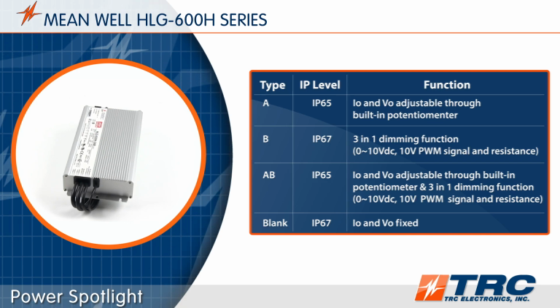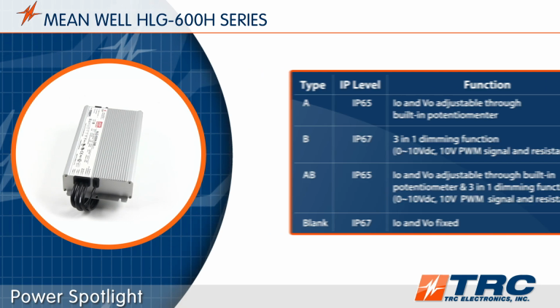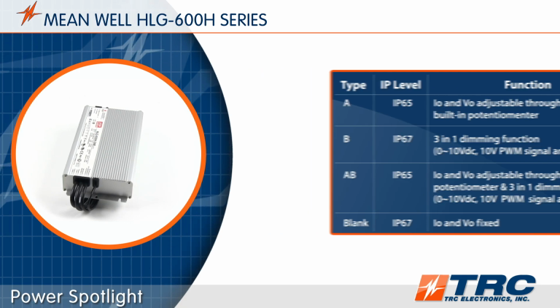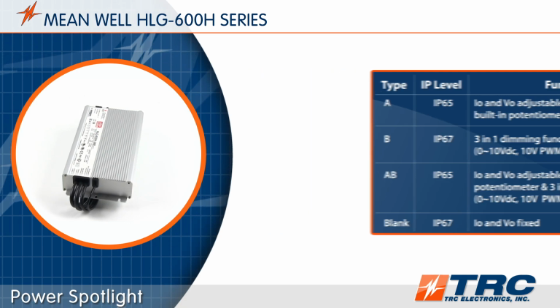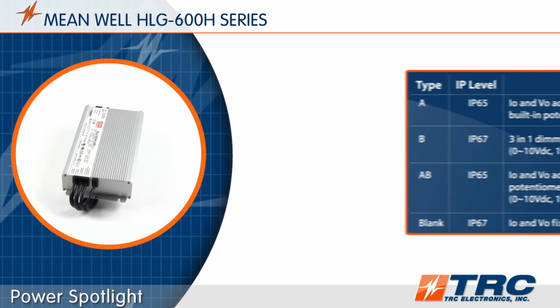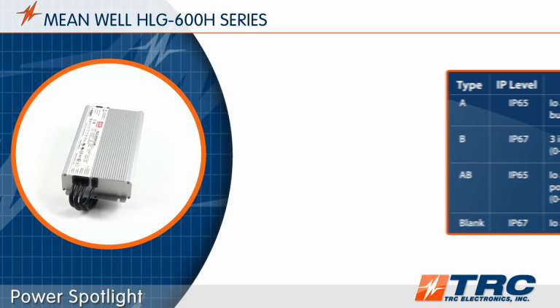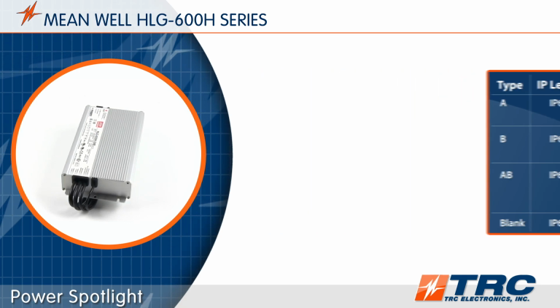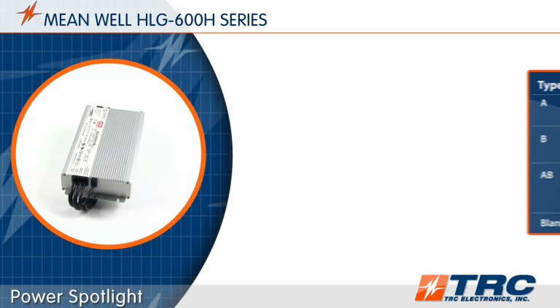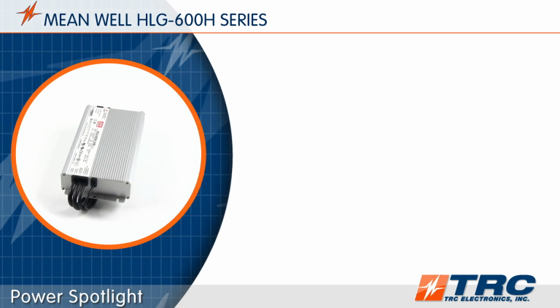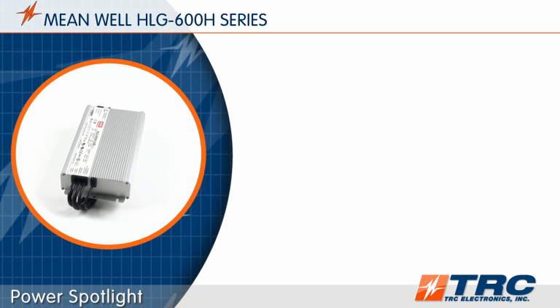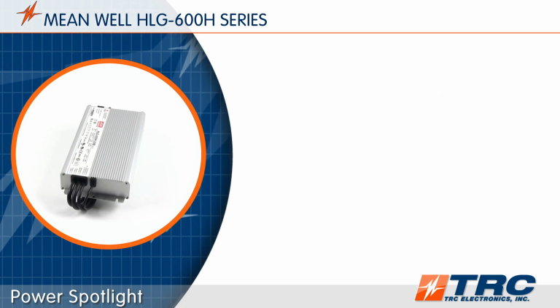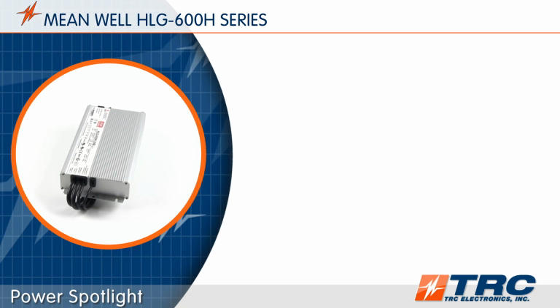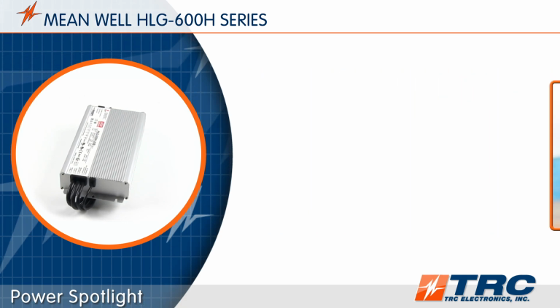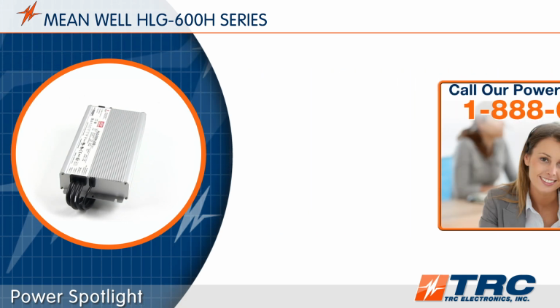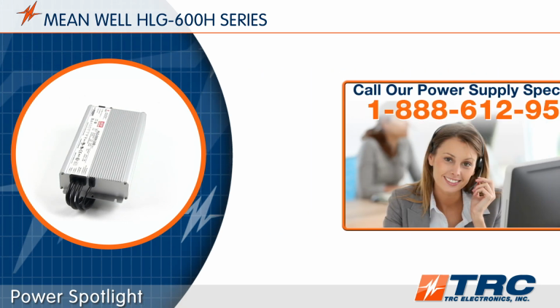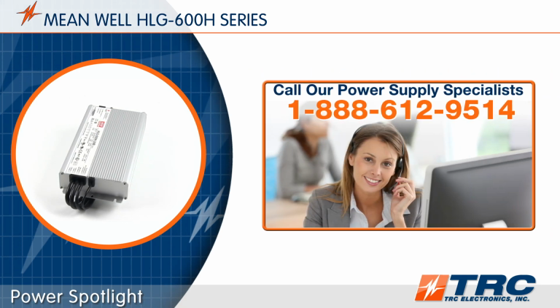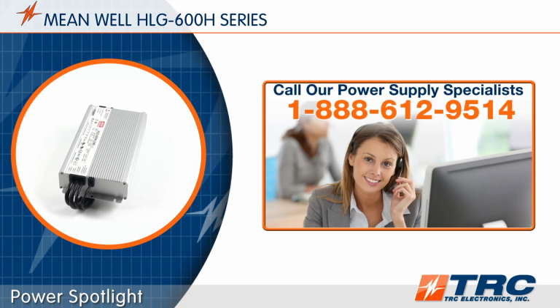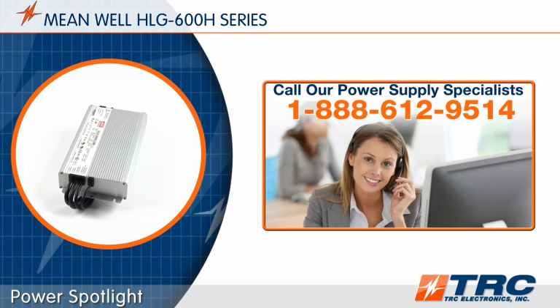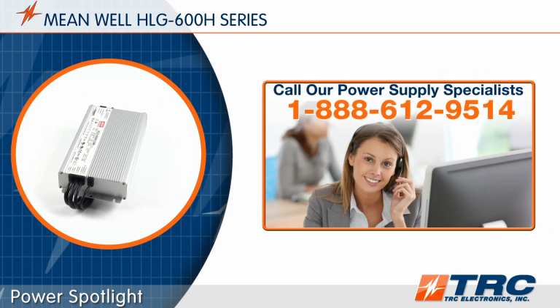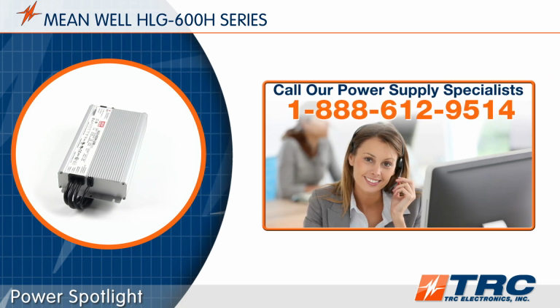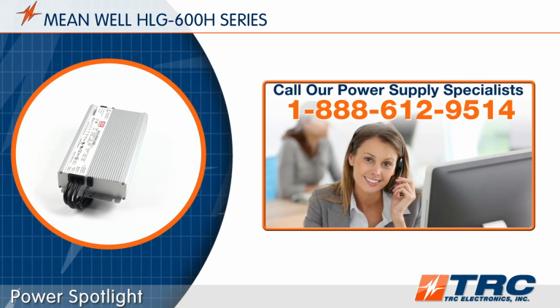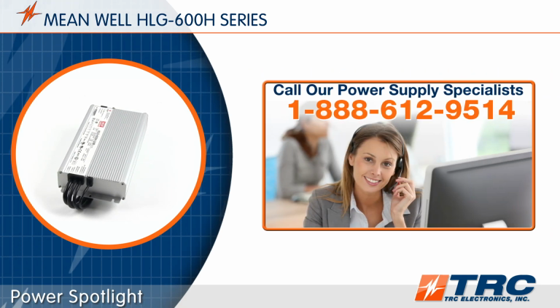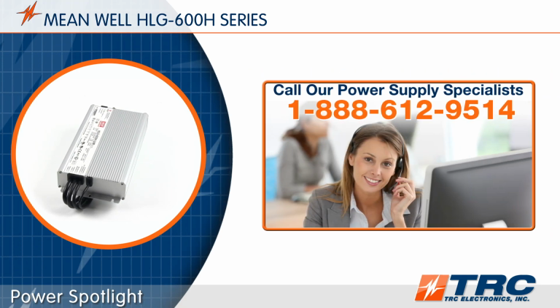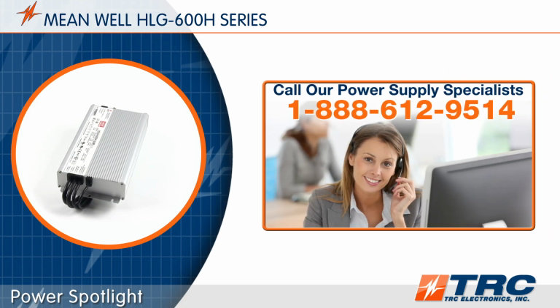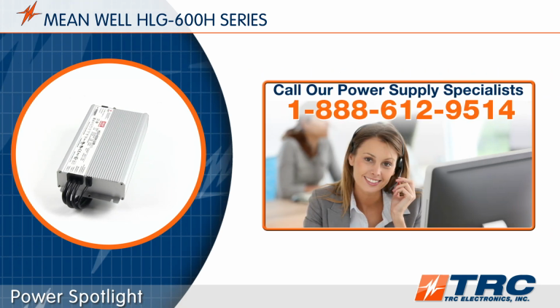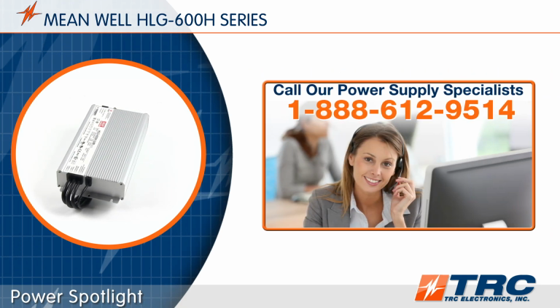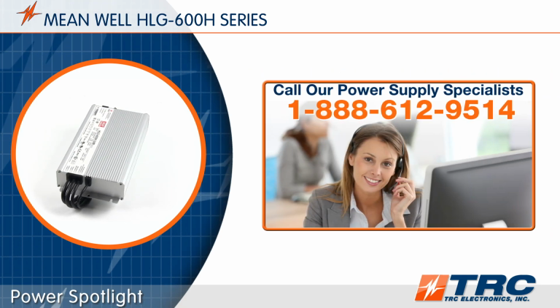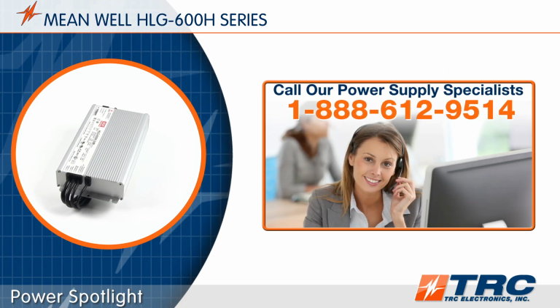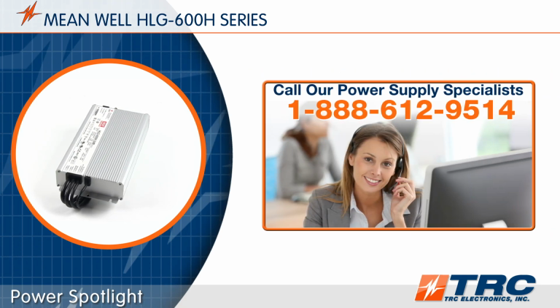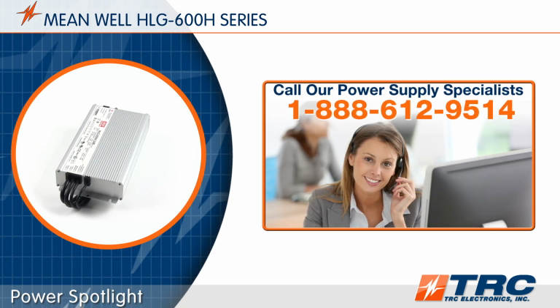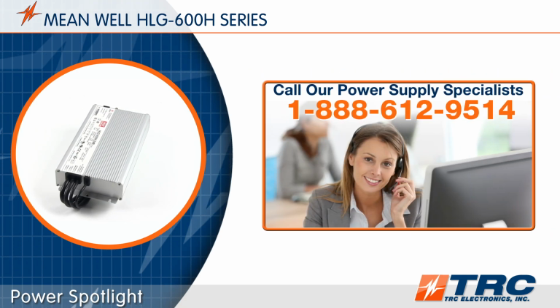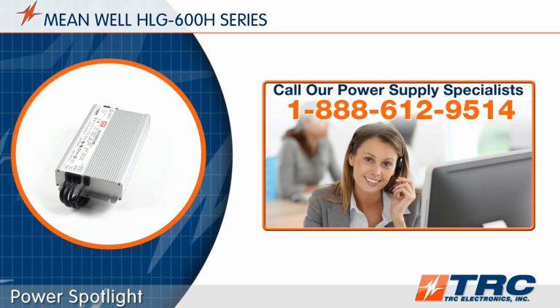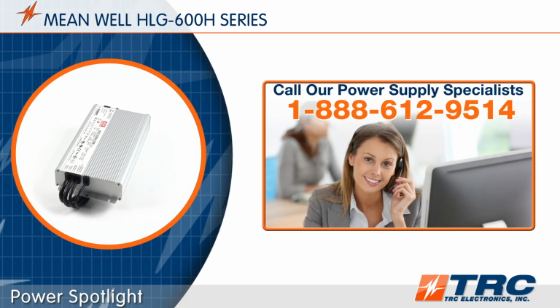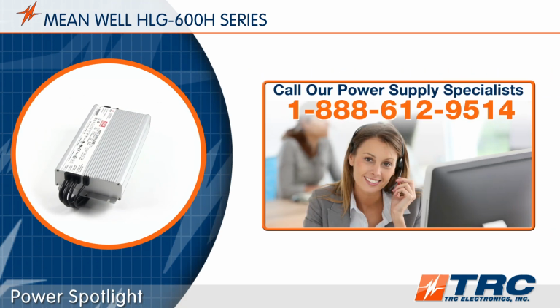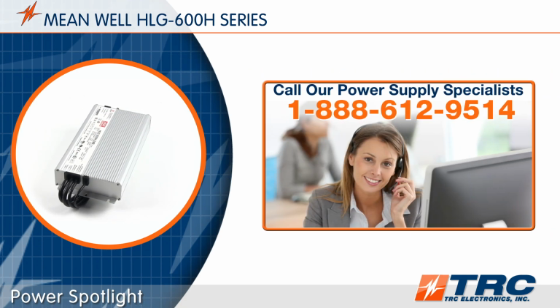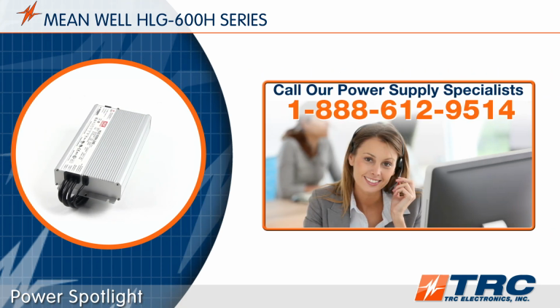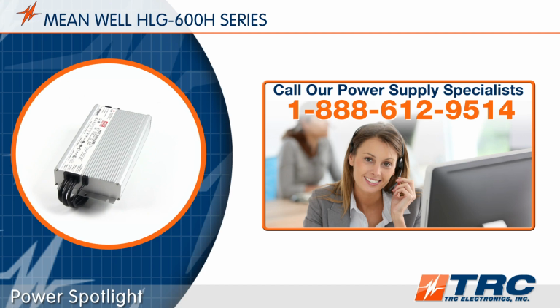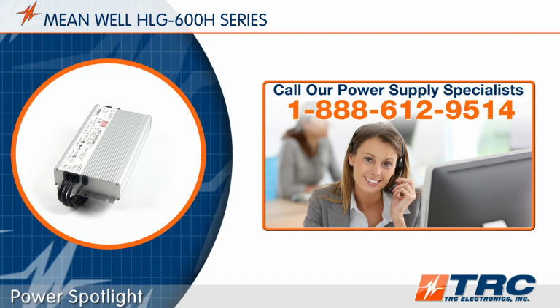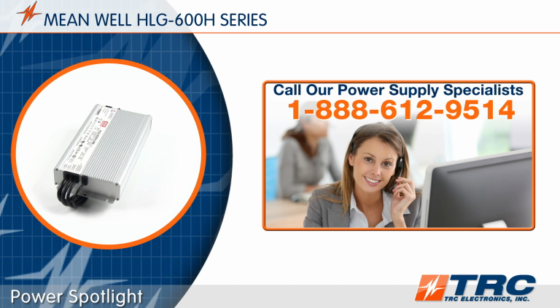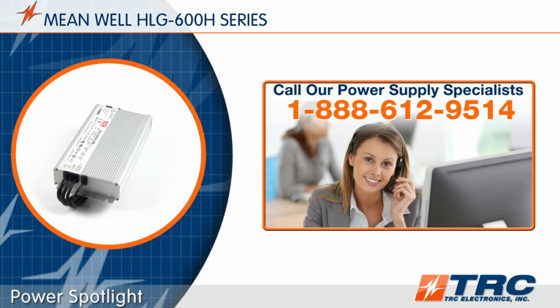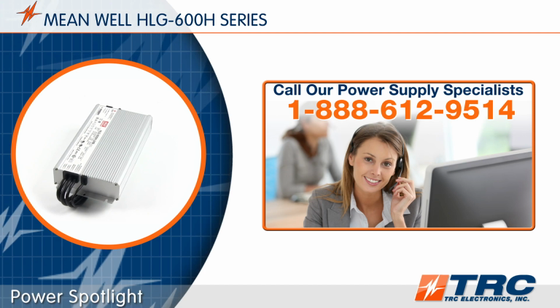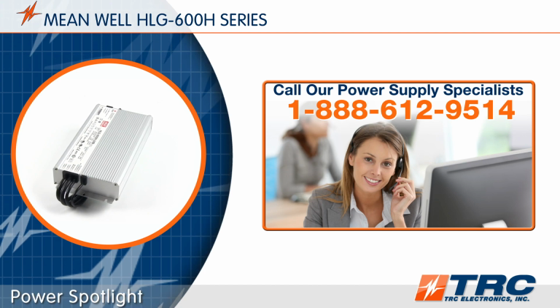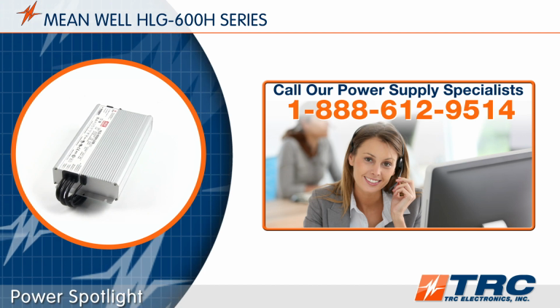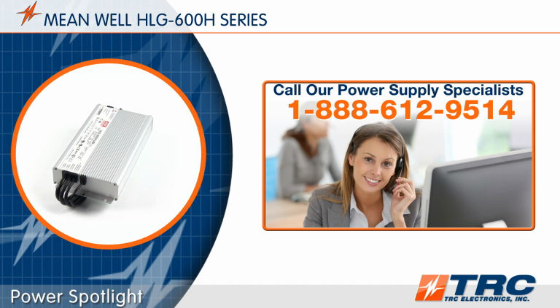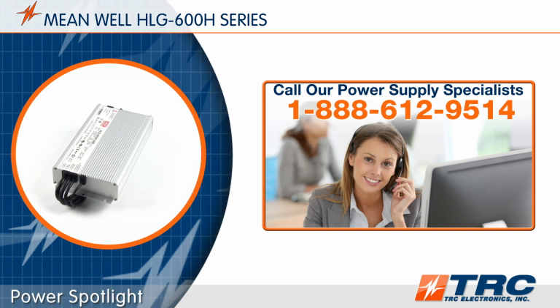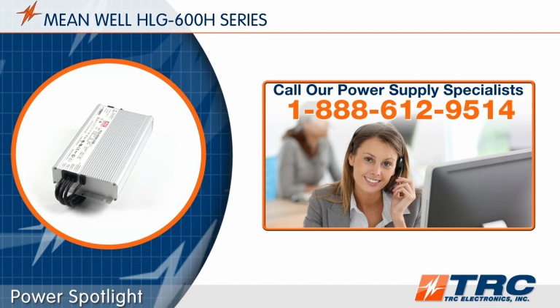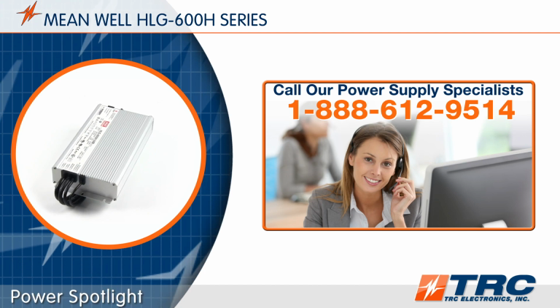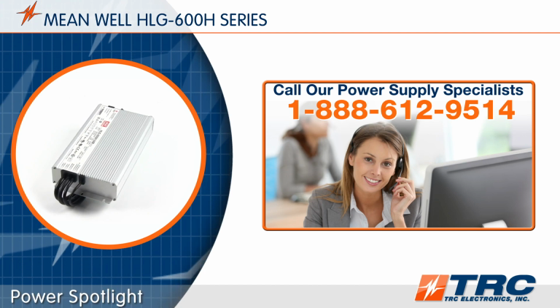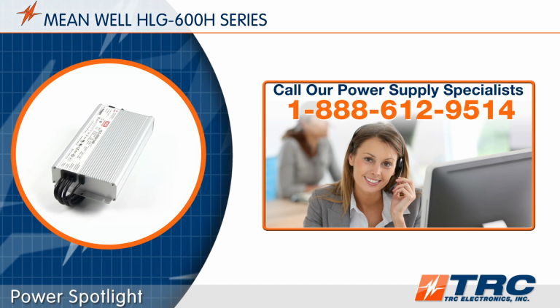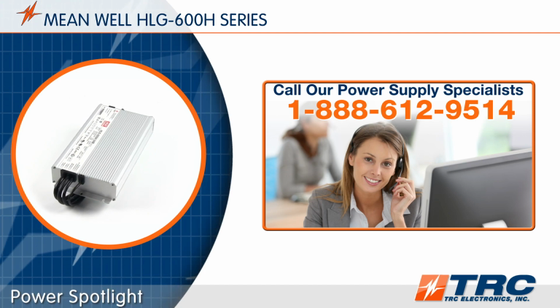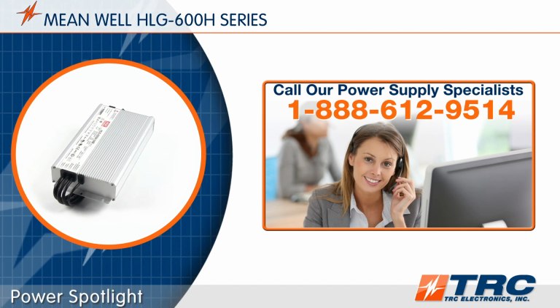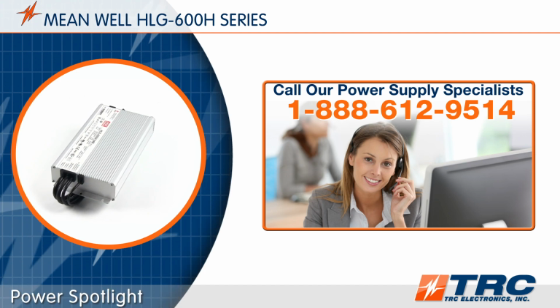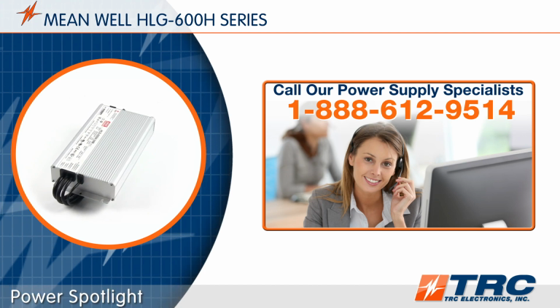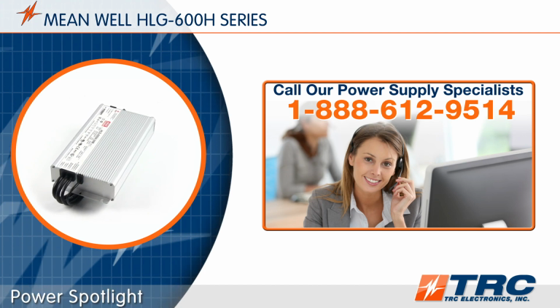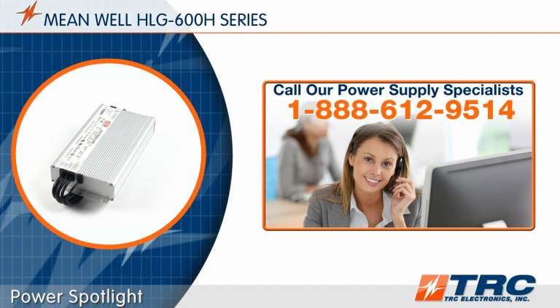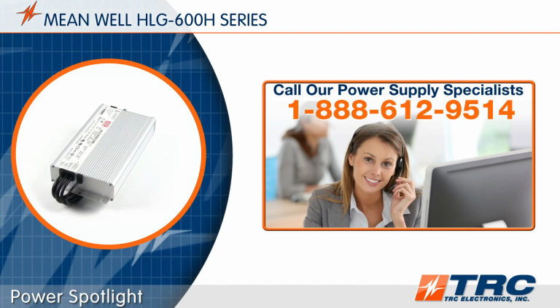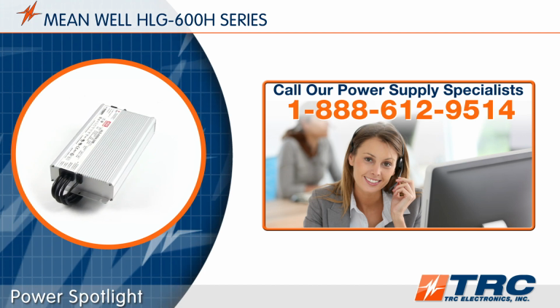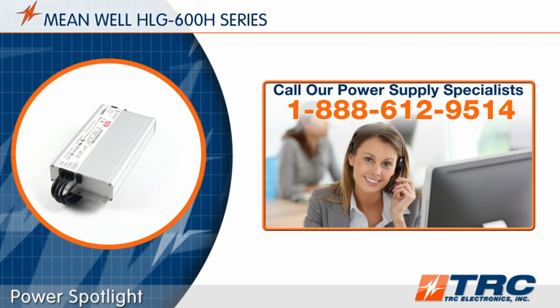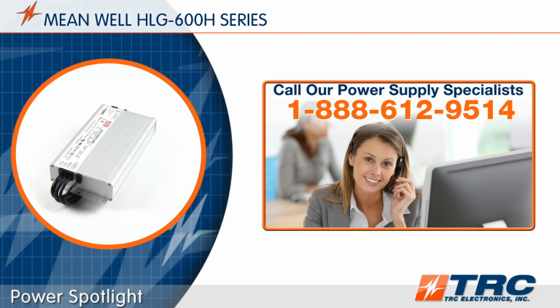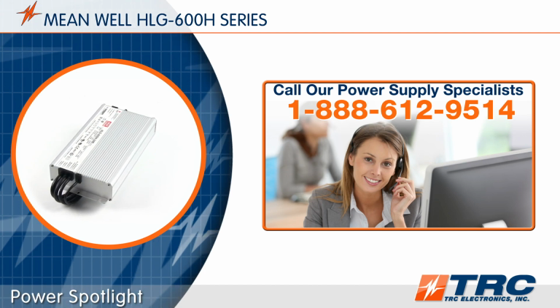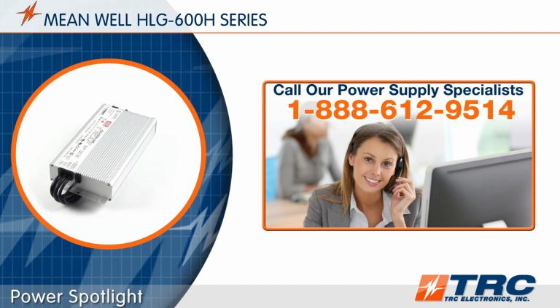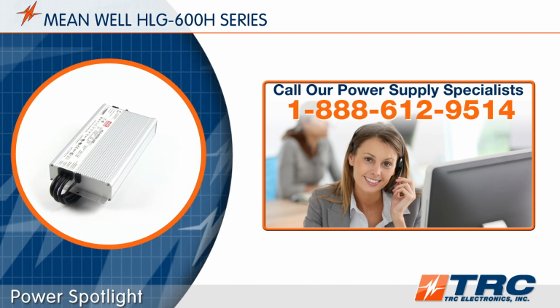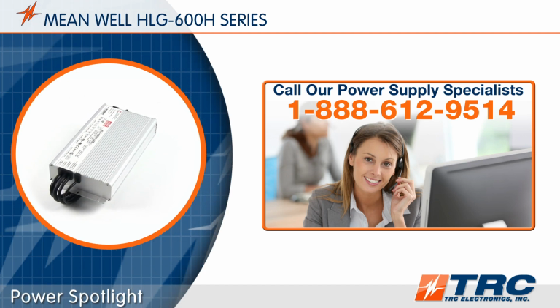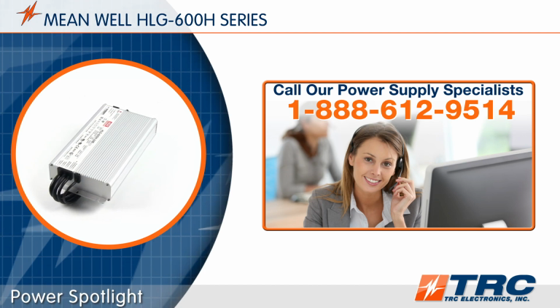If the HLG600 is sounding really interesting to you, give our office a call and we'll get you on the right LED driver today.